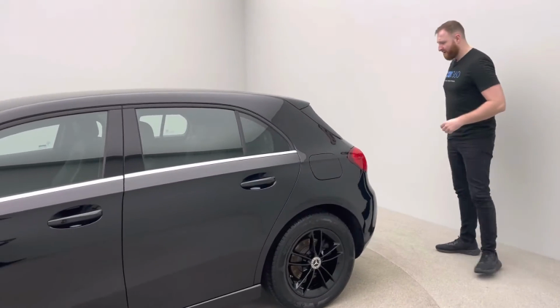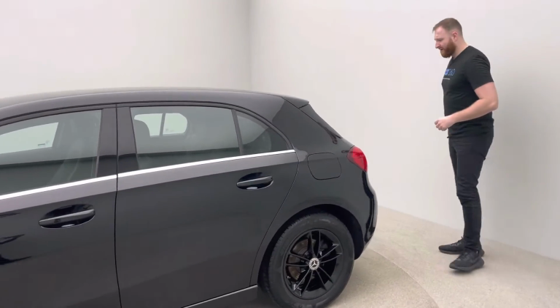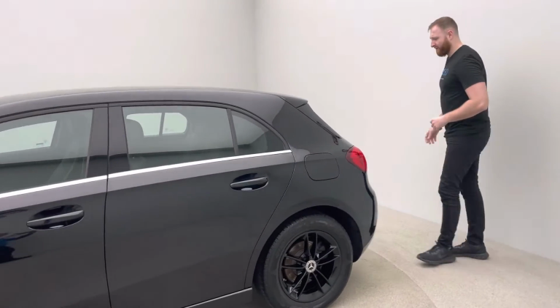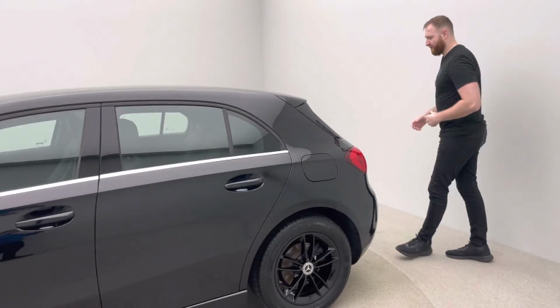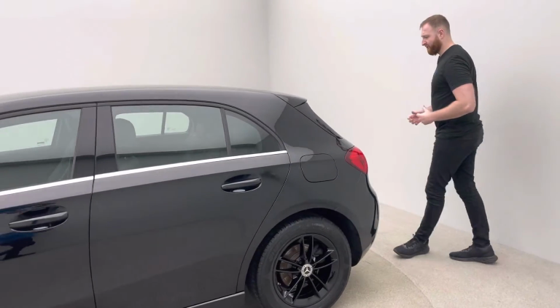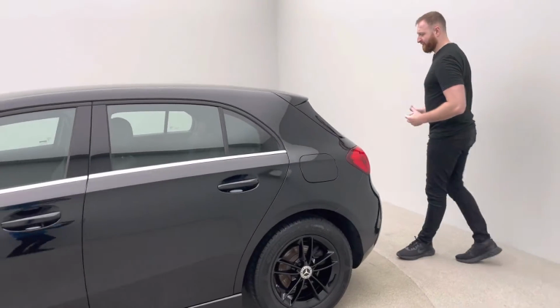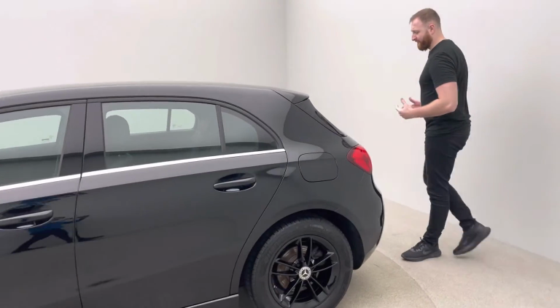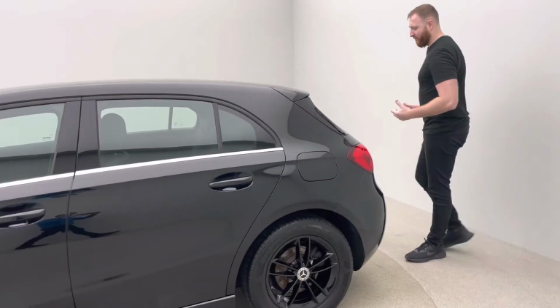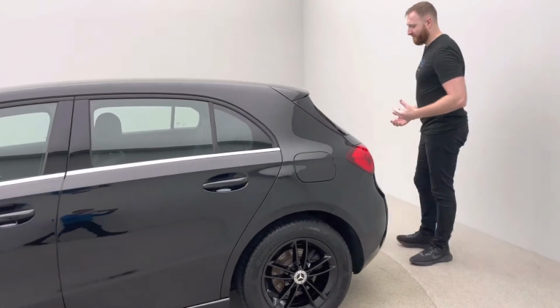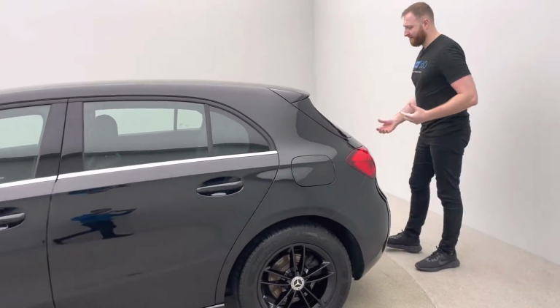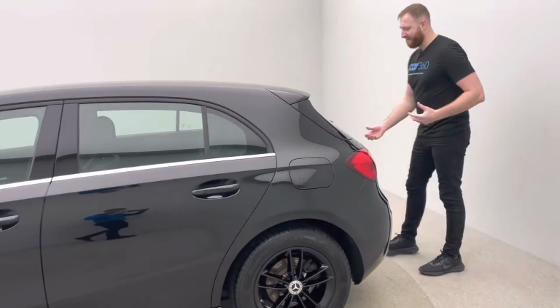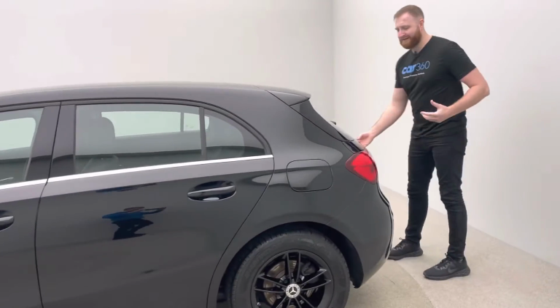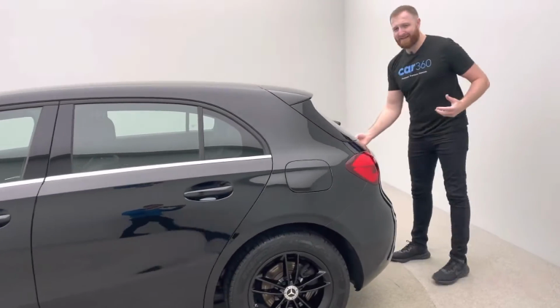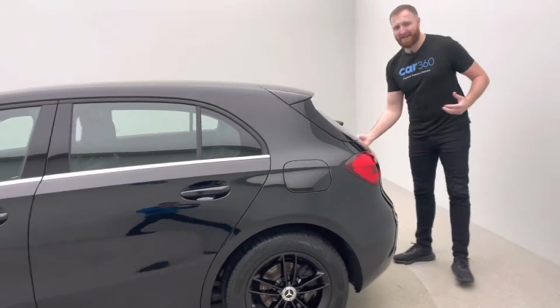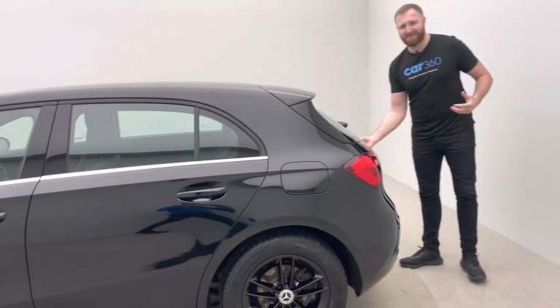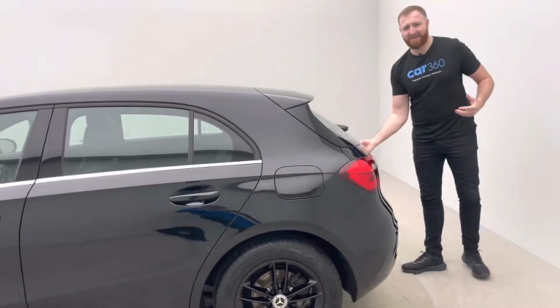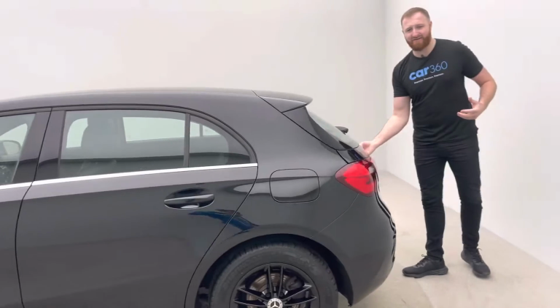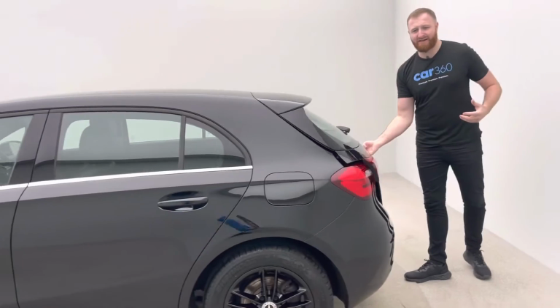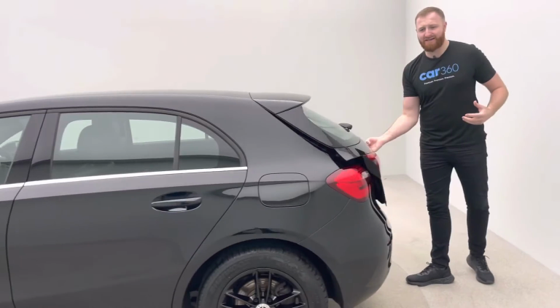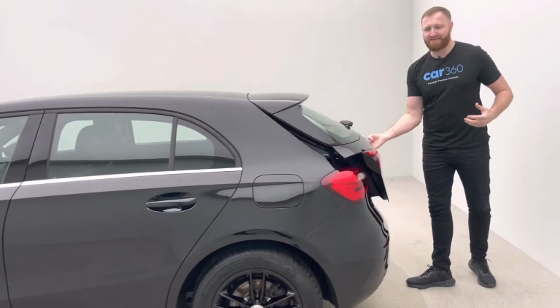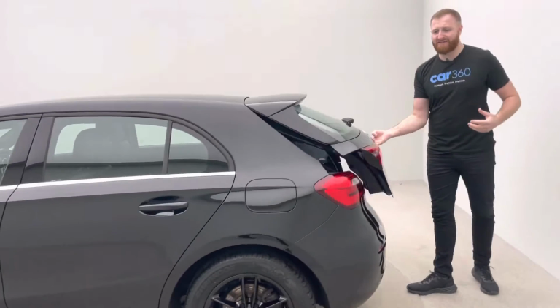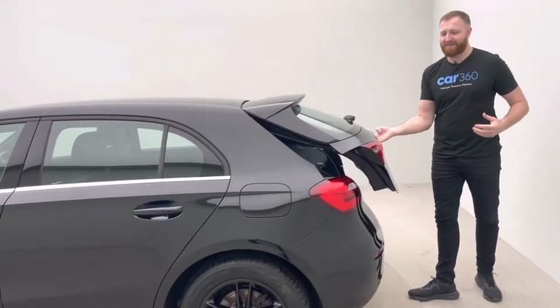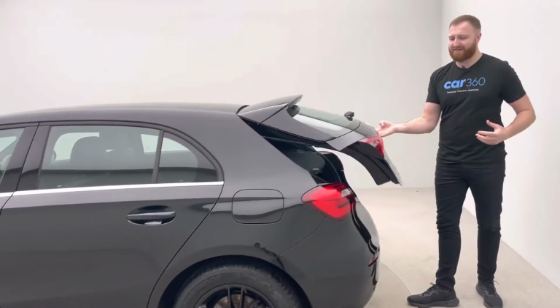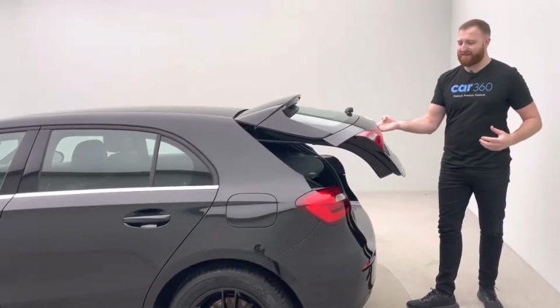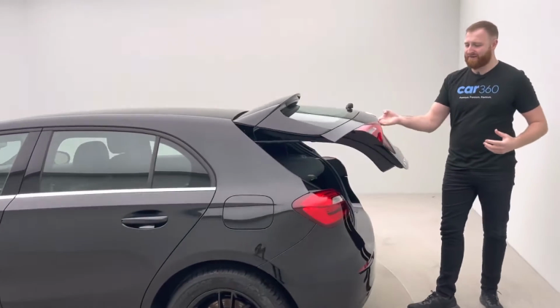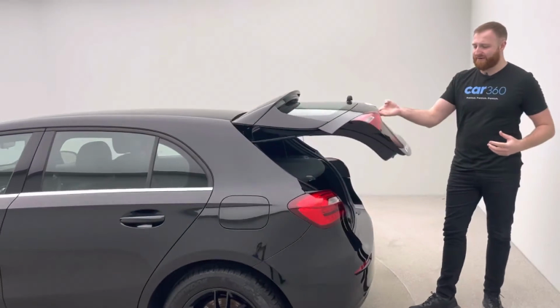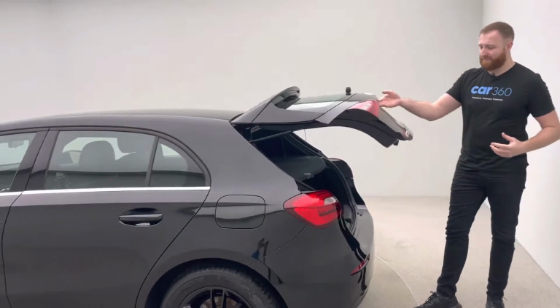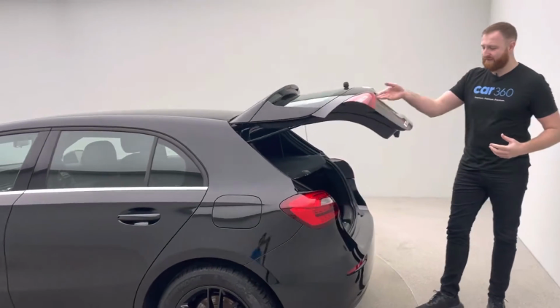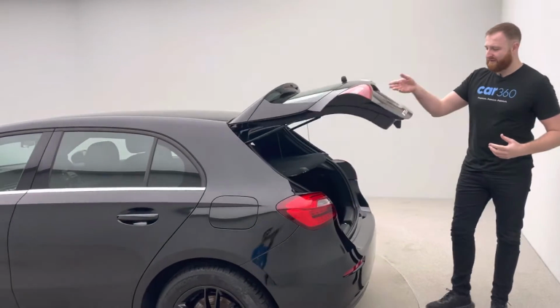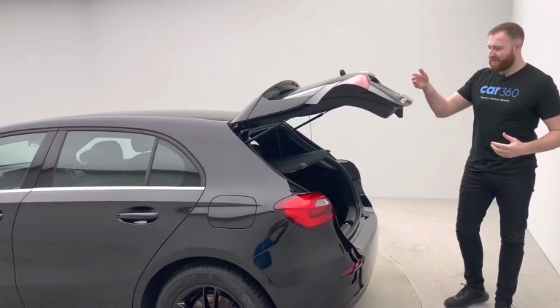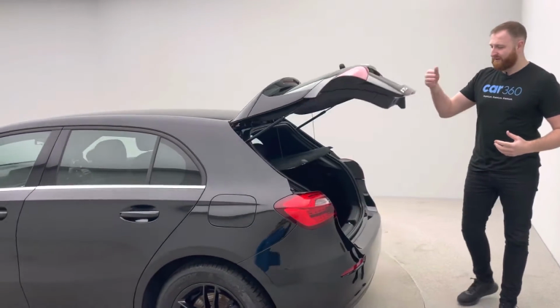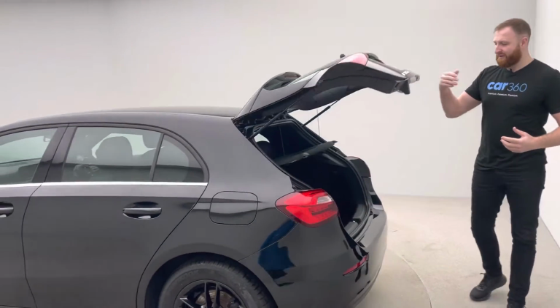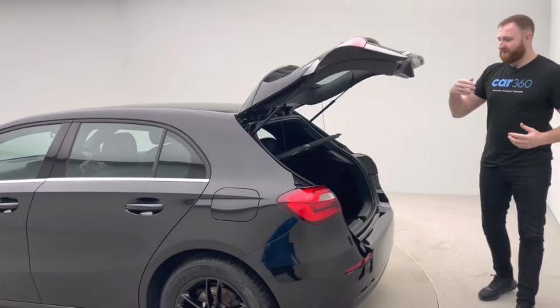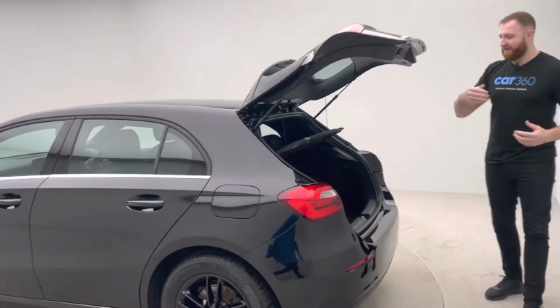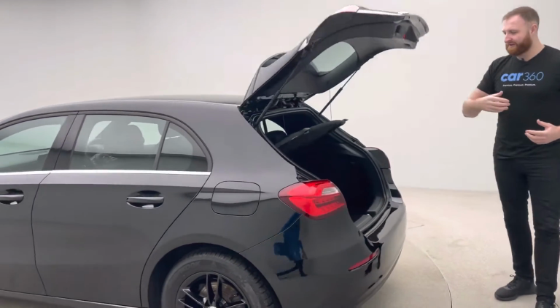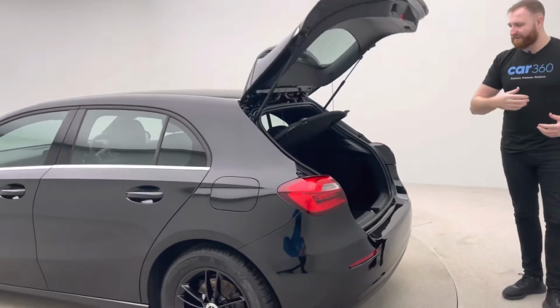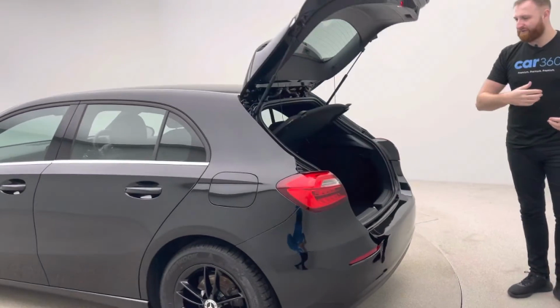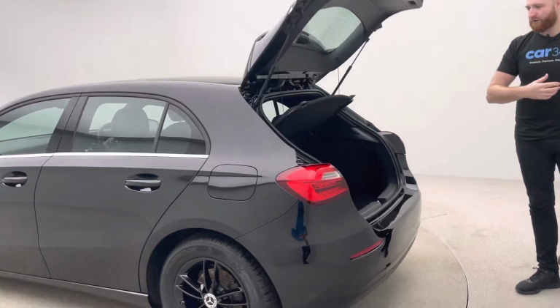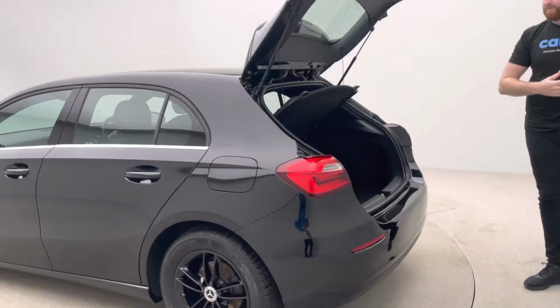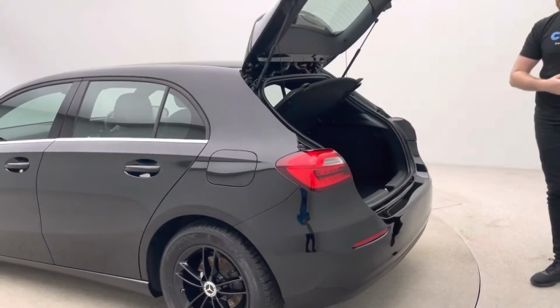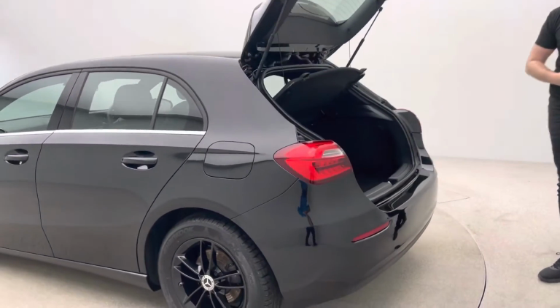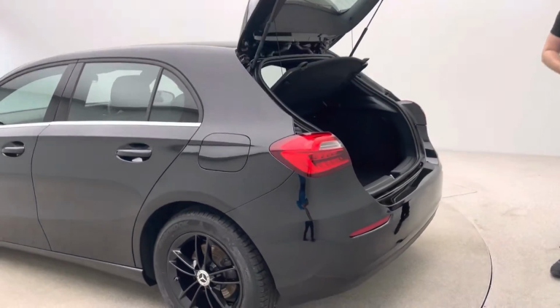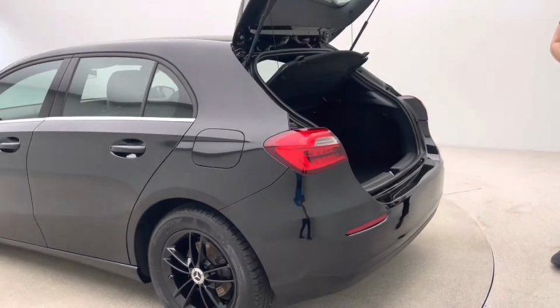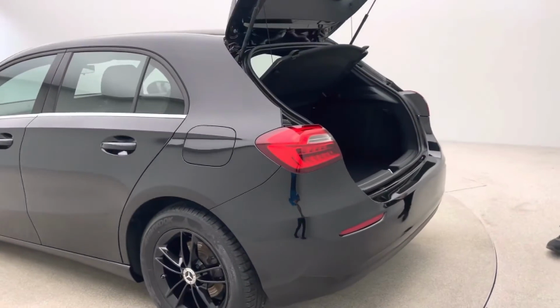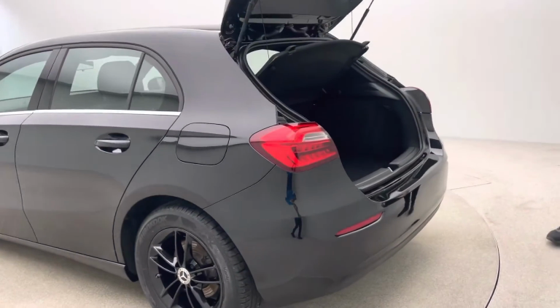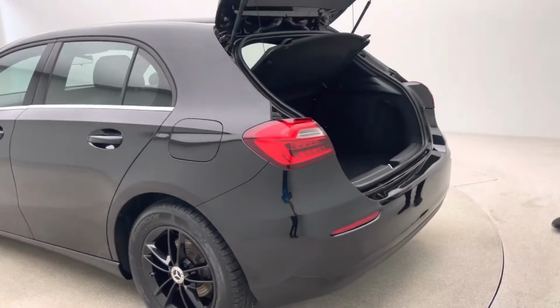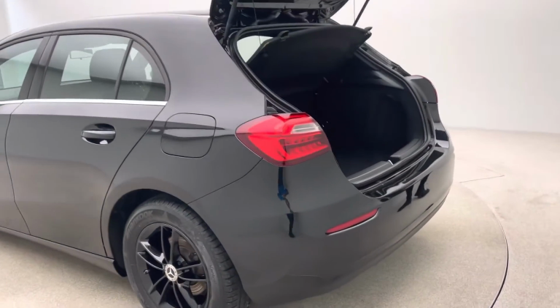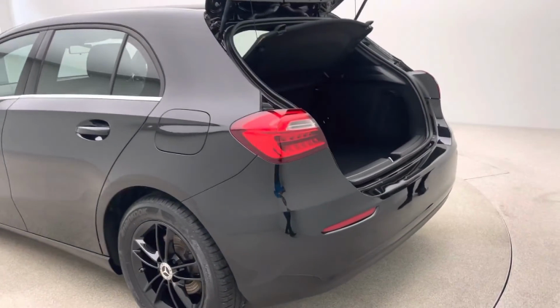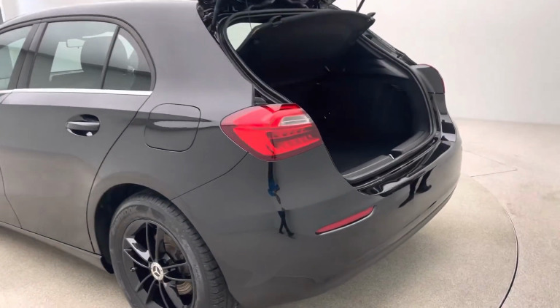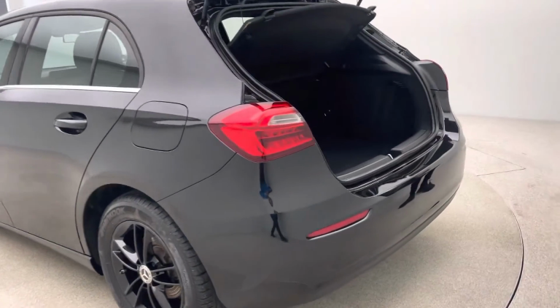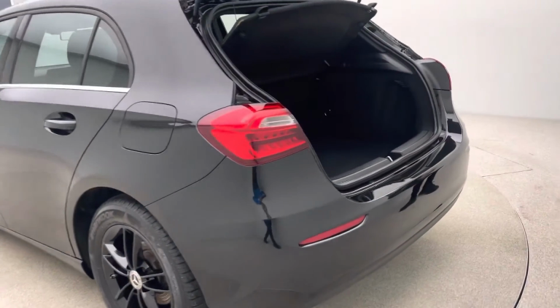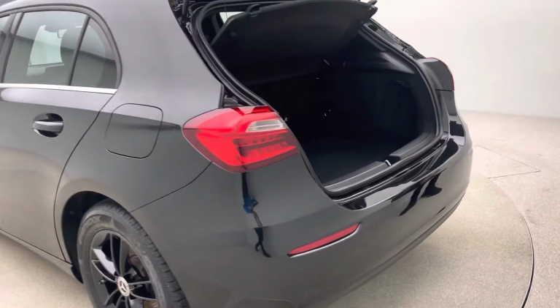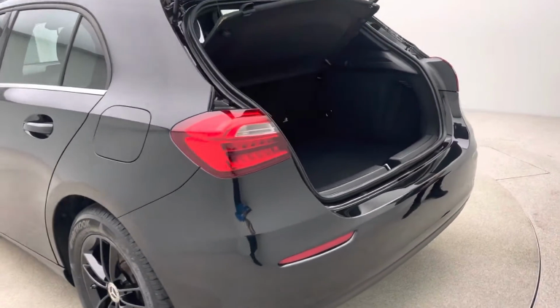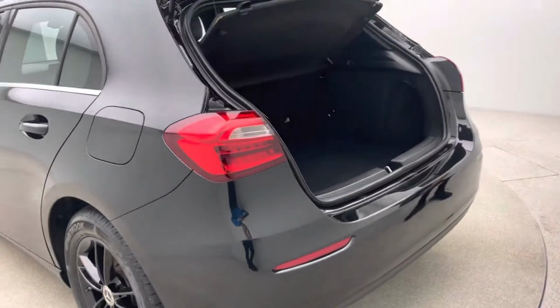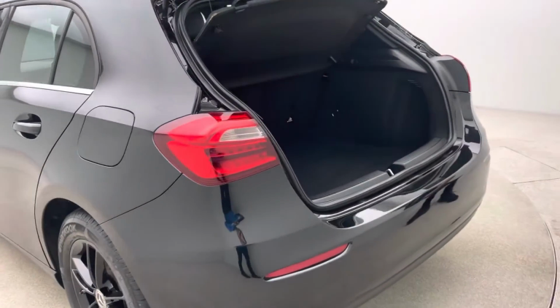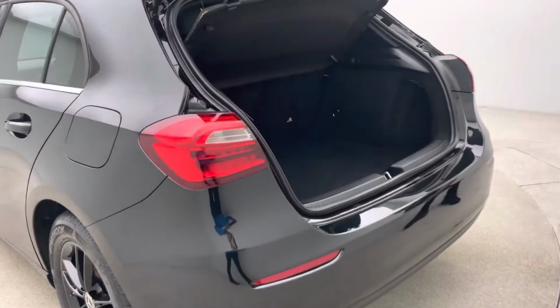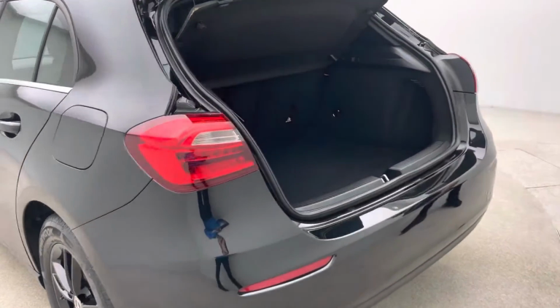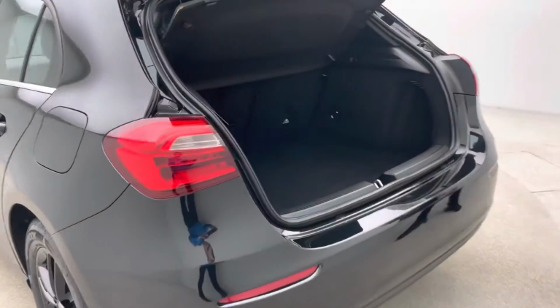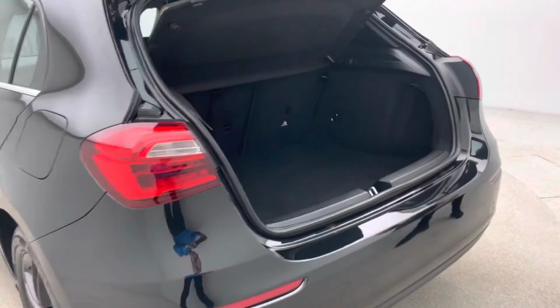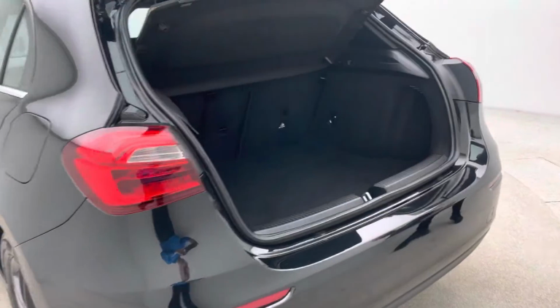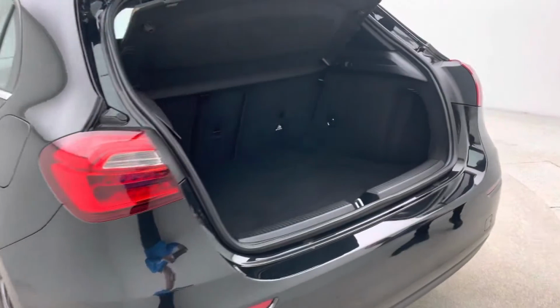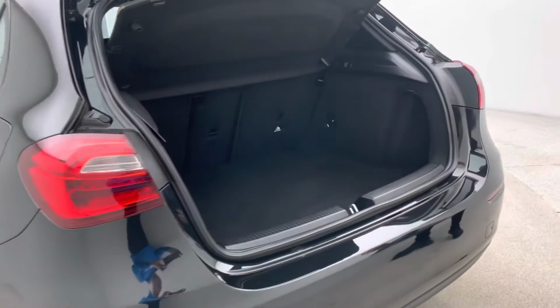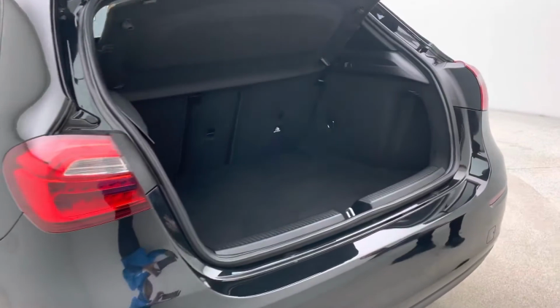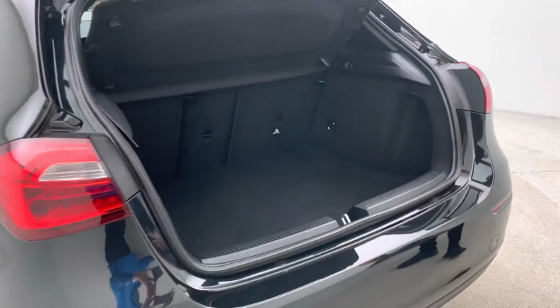Just as important as the exterior is the interior. You can see you've got the boot there — loads of room as well, which is always good.